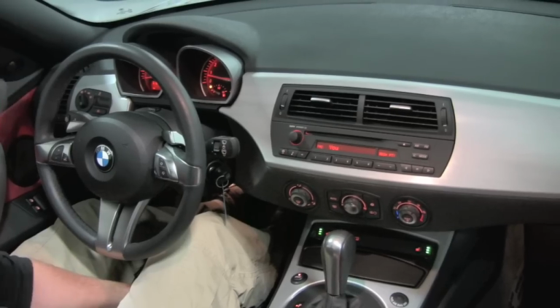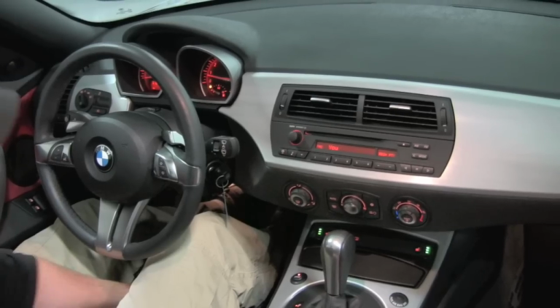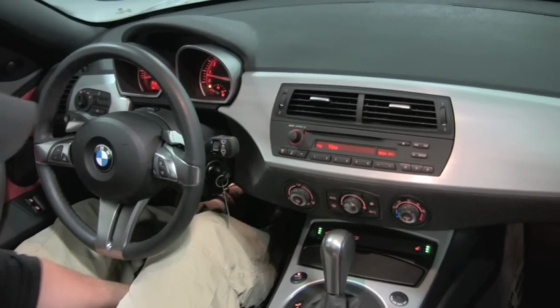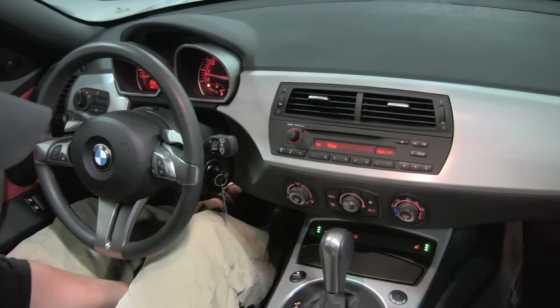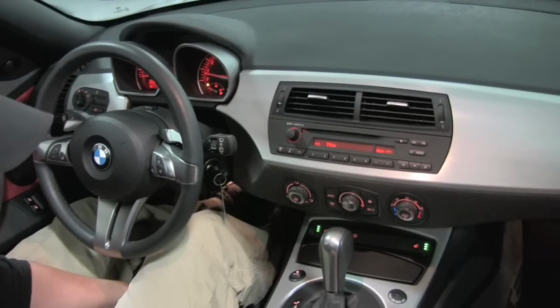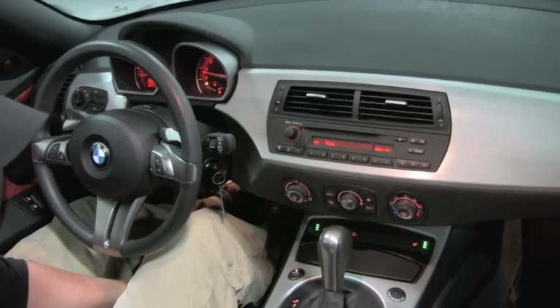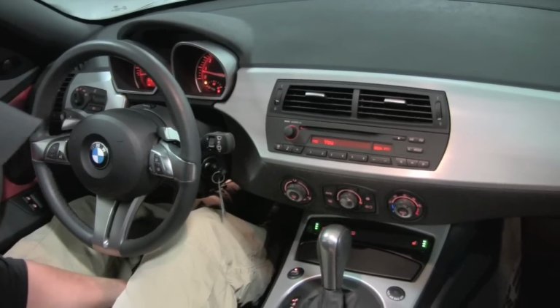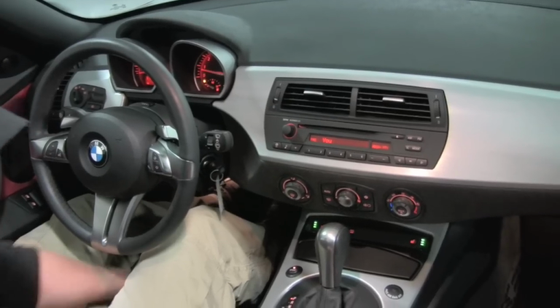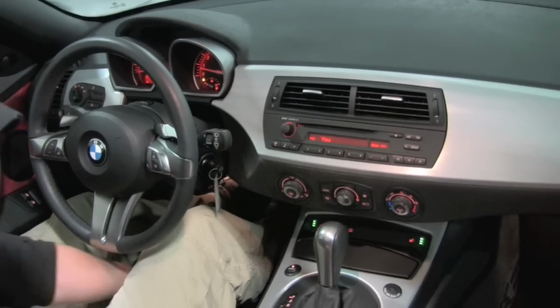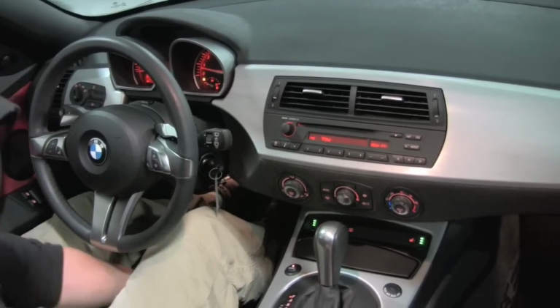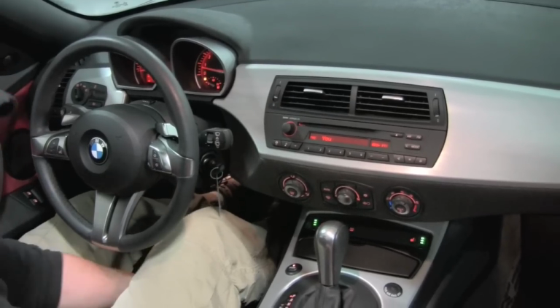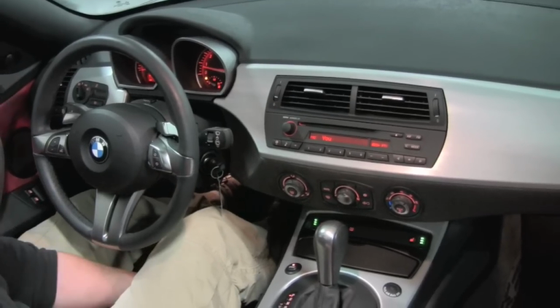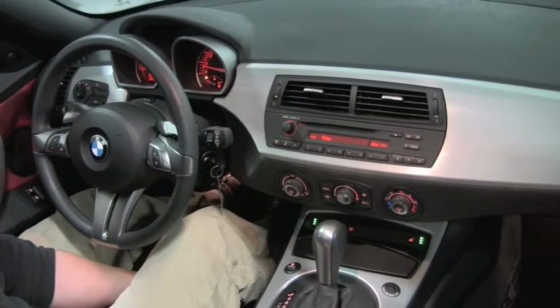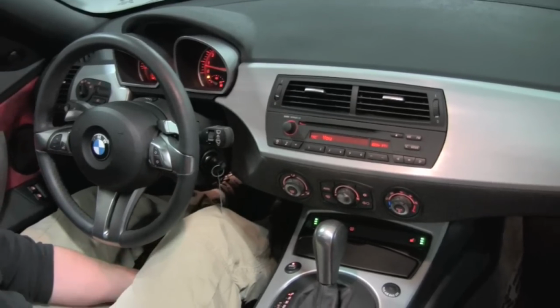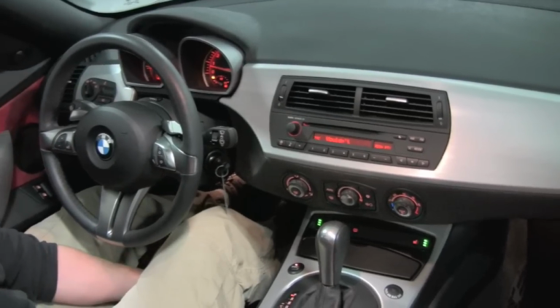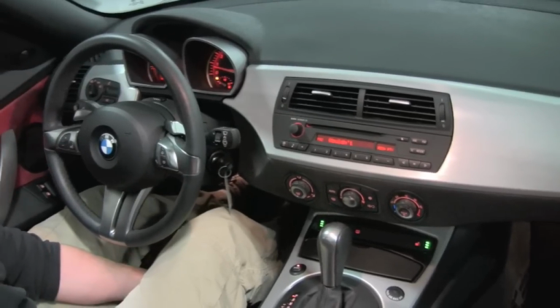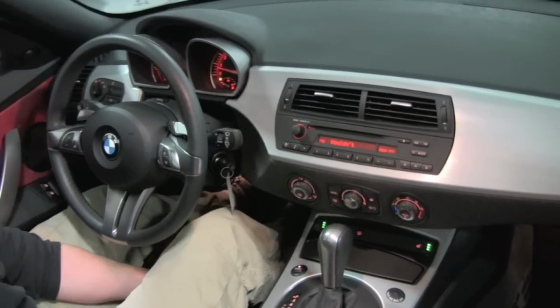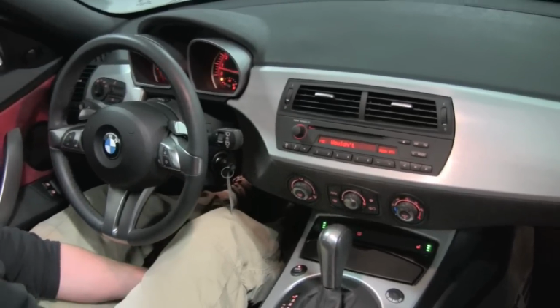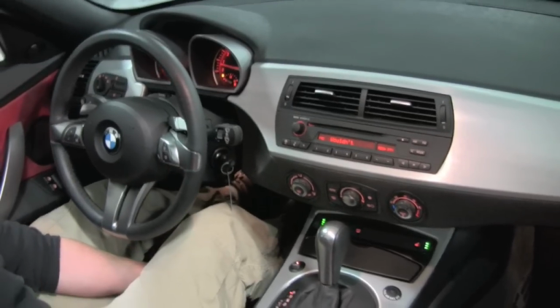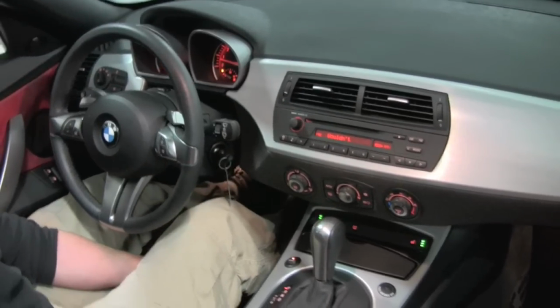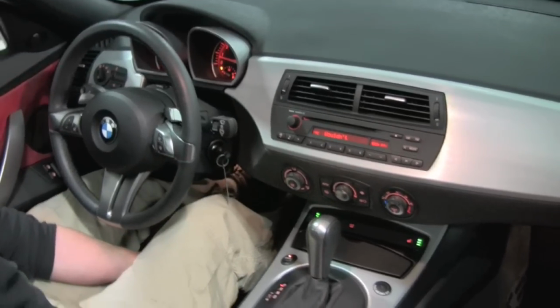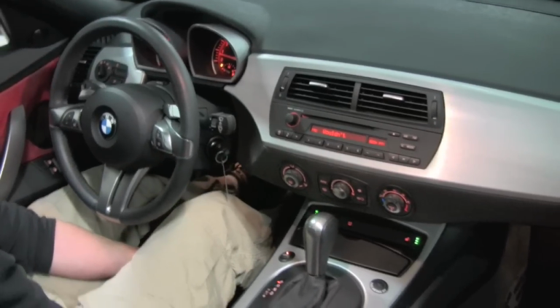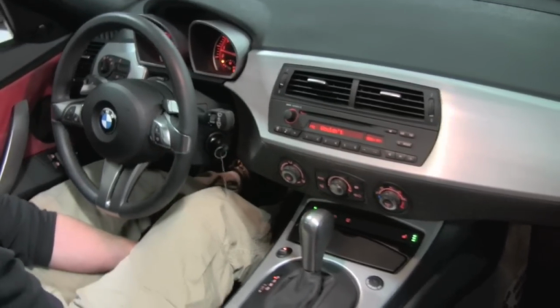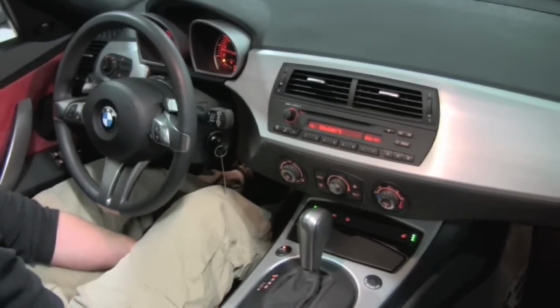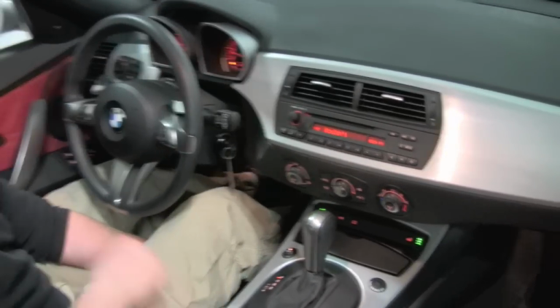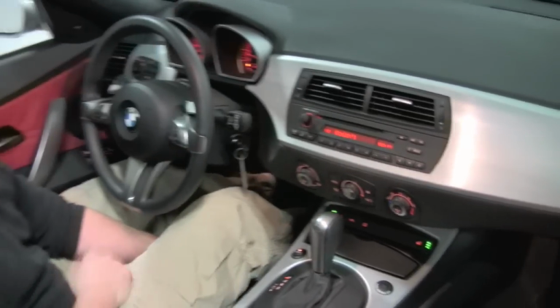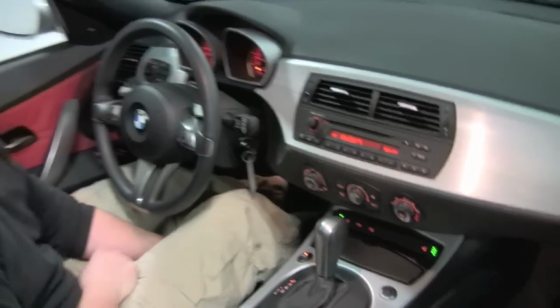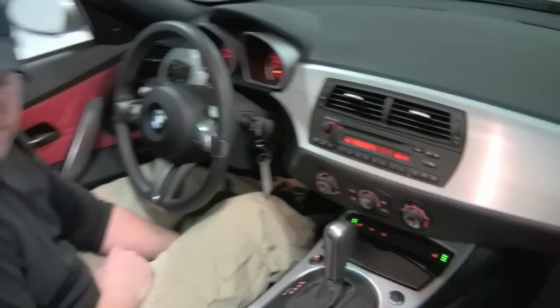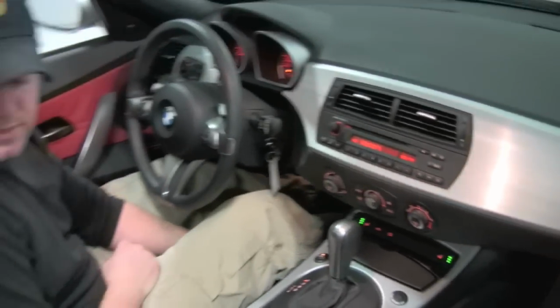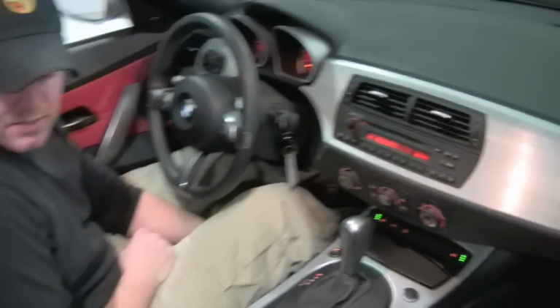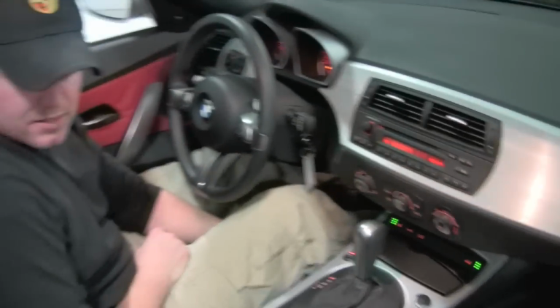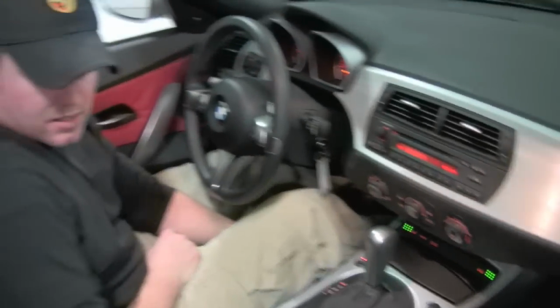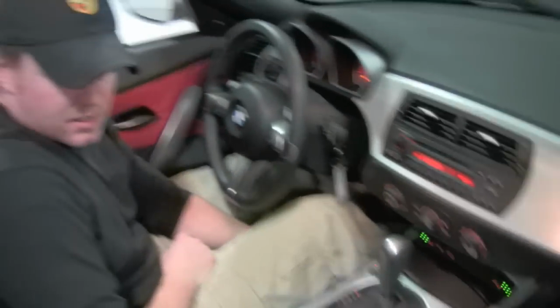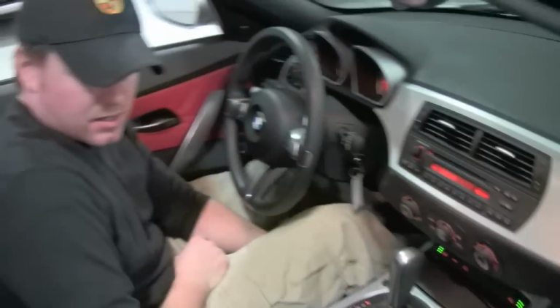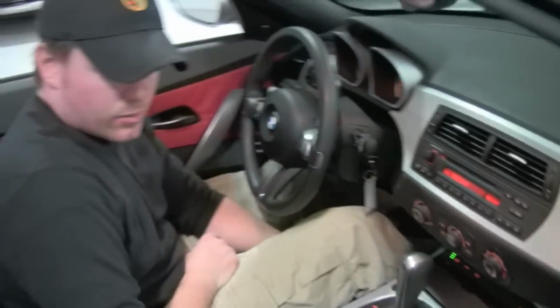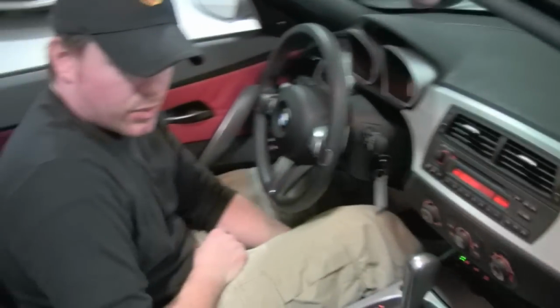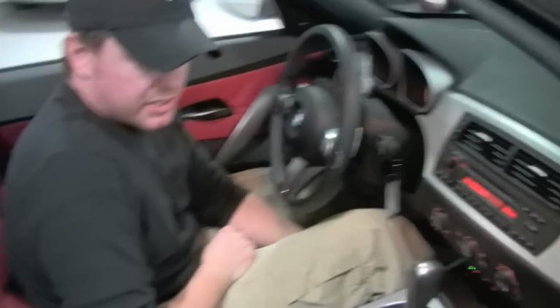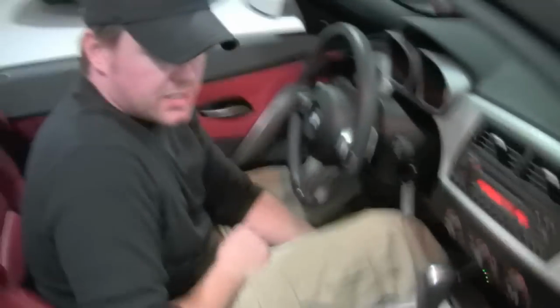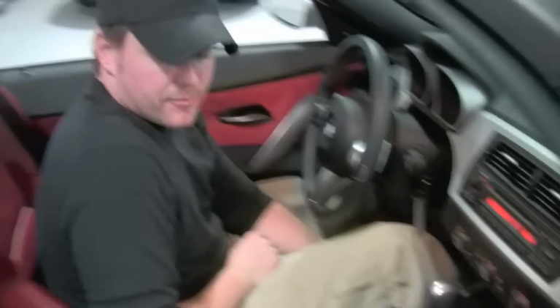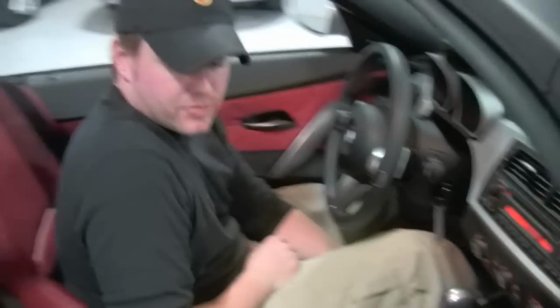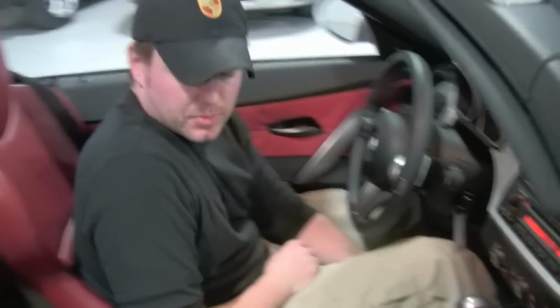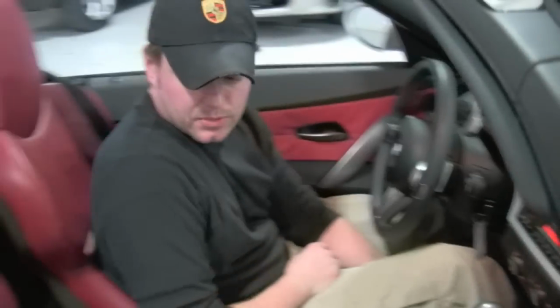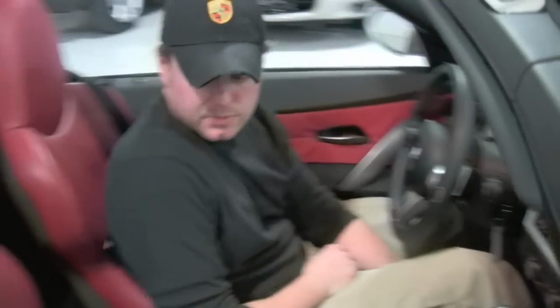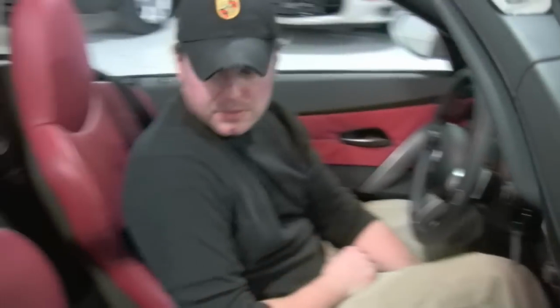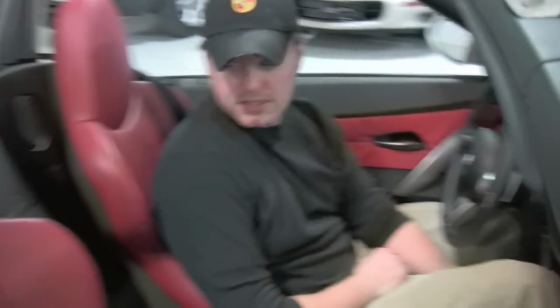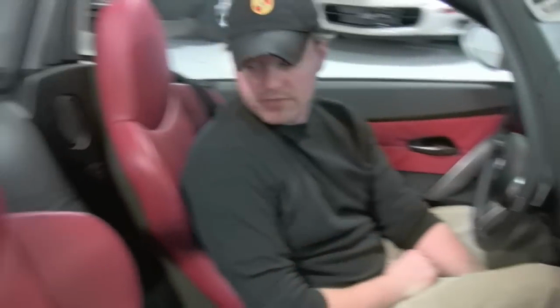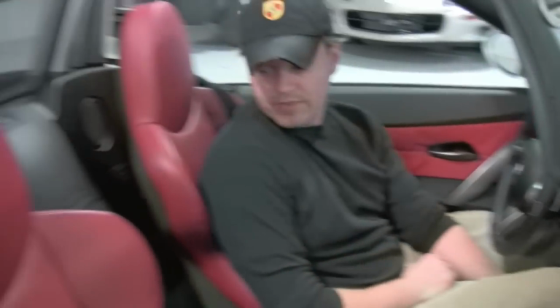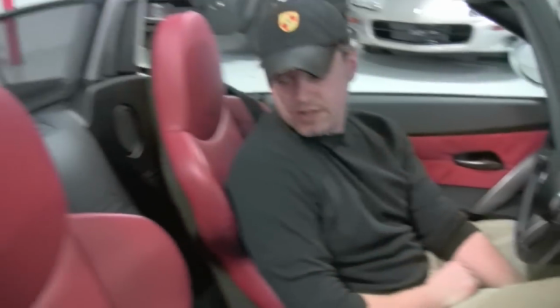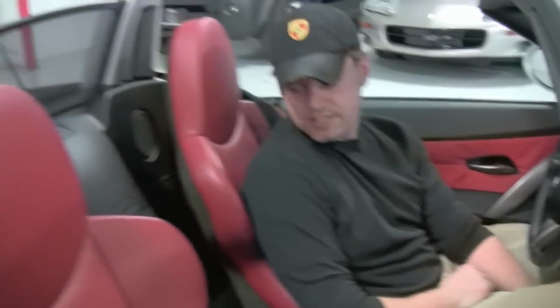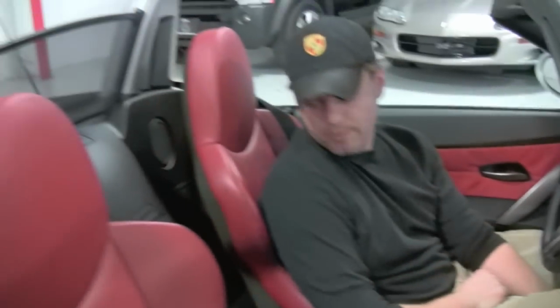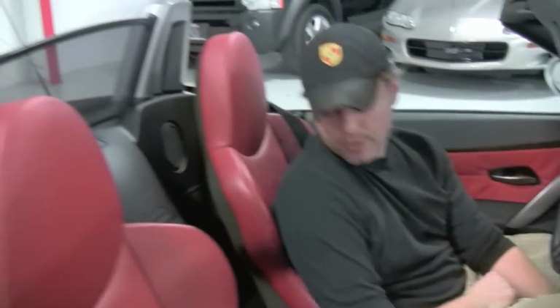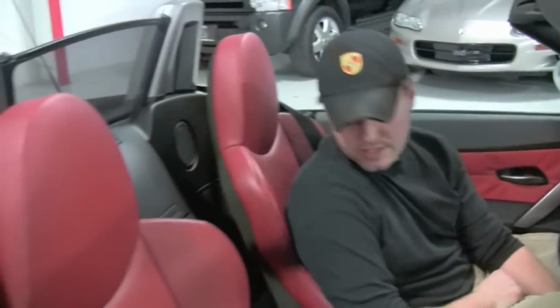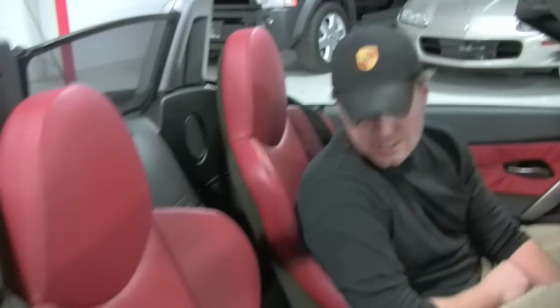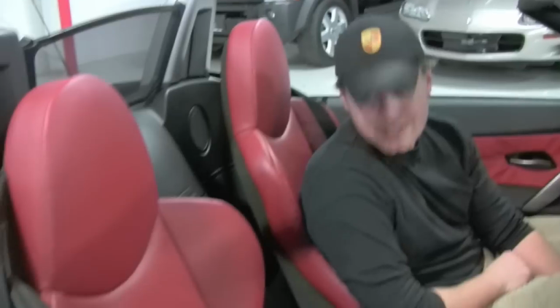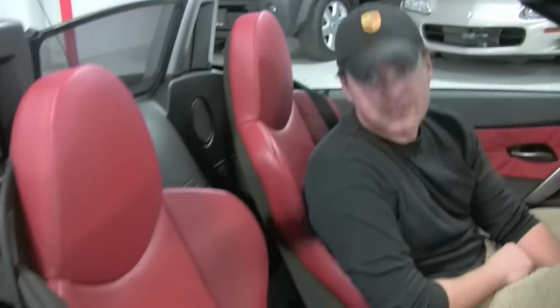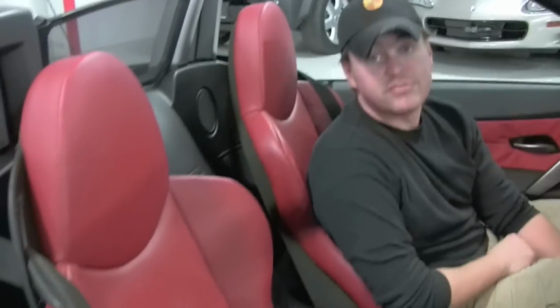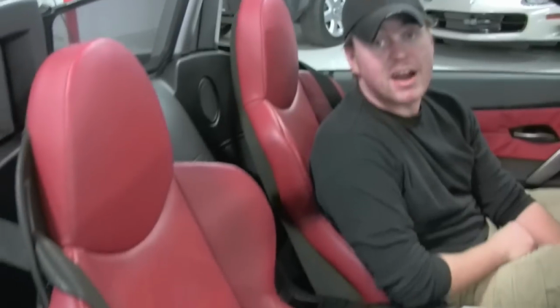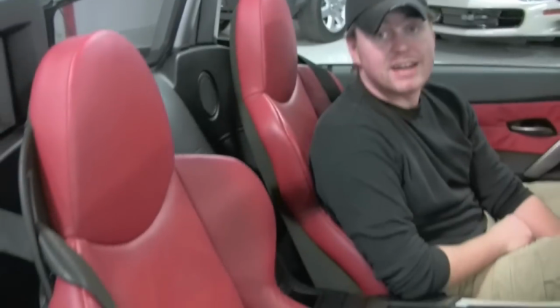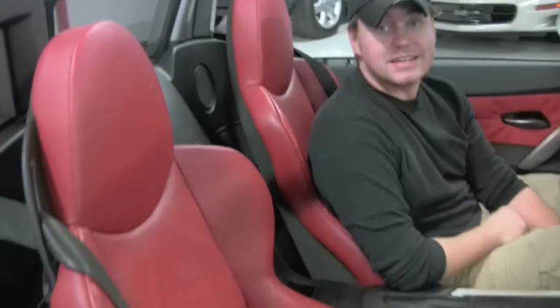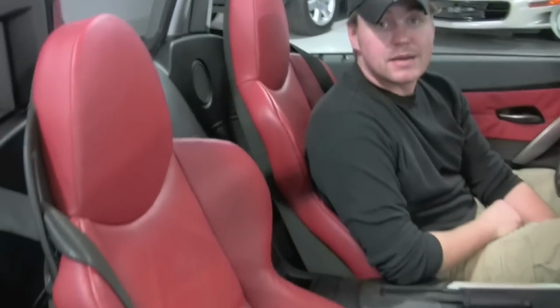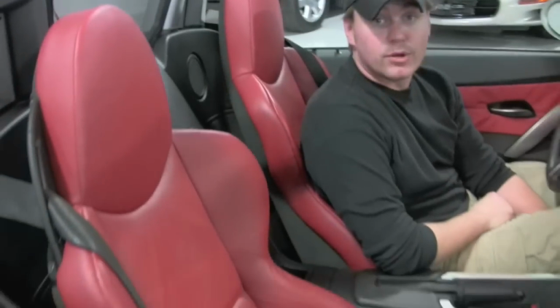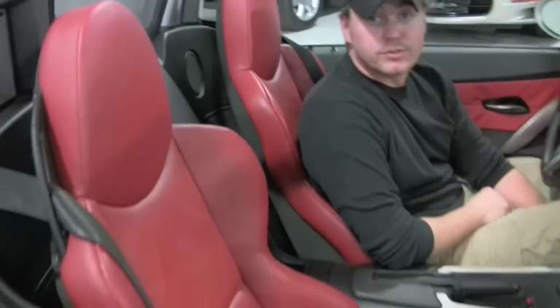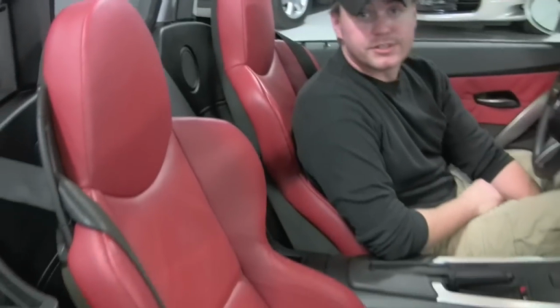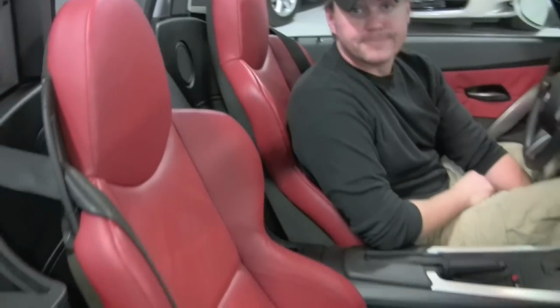So that's essentially it. And these awesome sport buckets are really comfortable — very similar to the seats you'll find in the M Roadster.